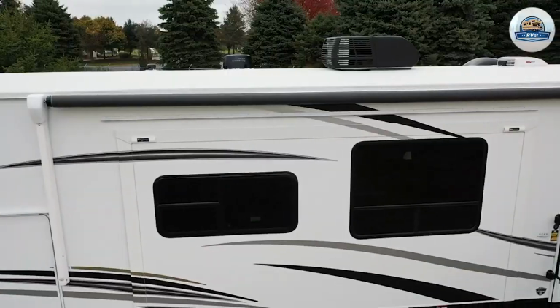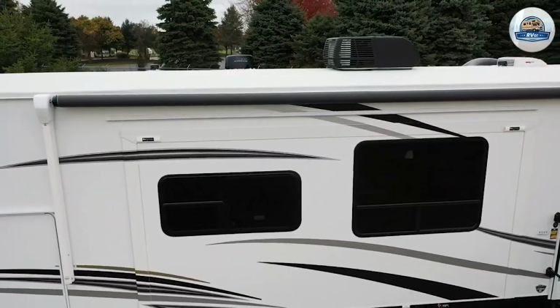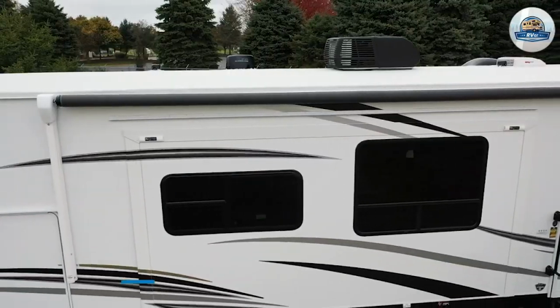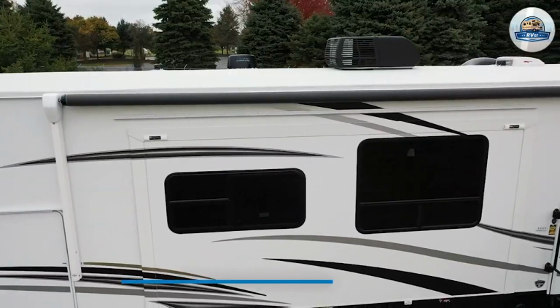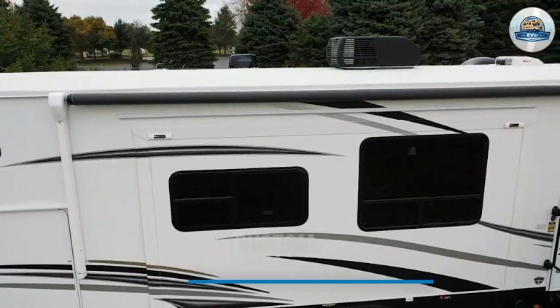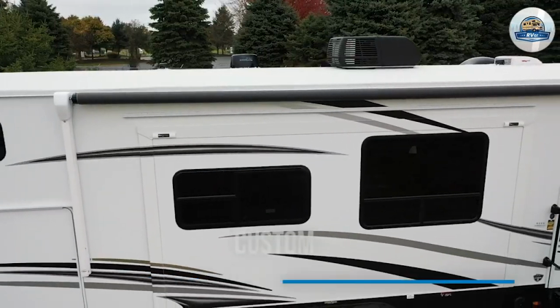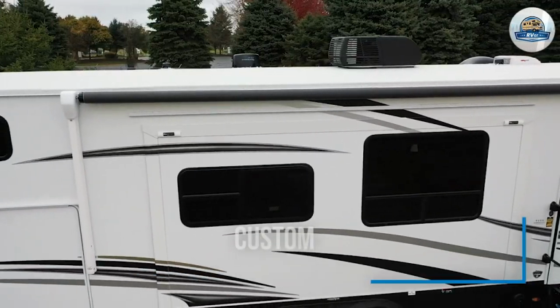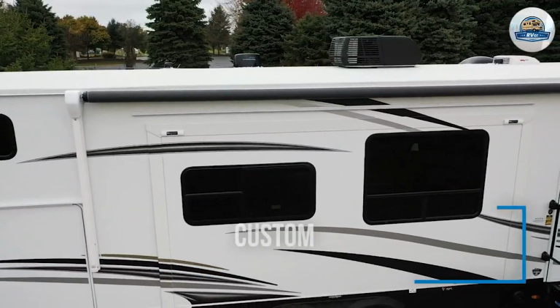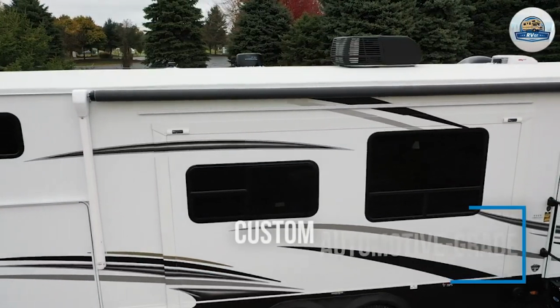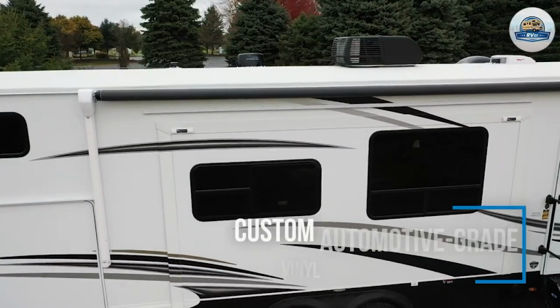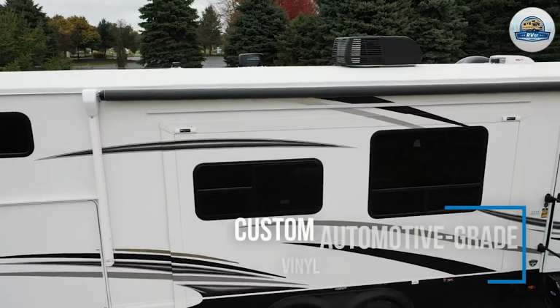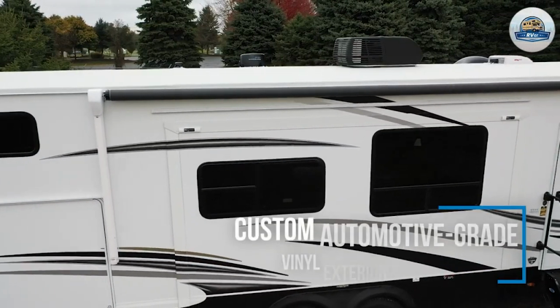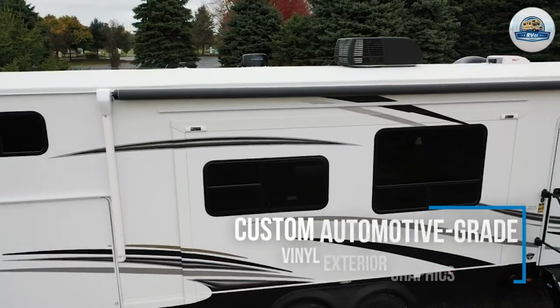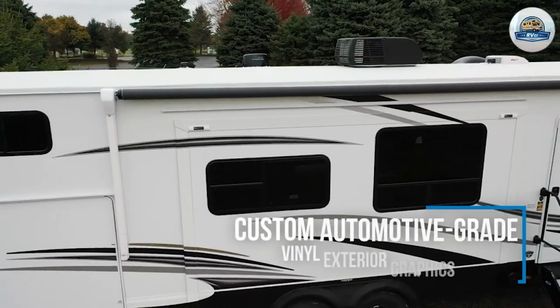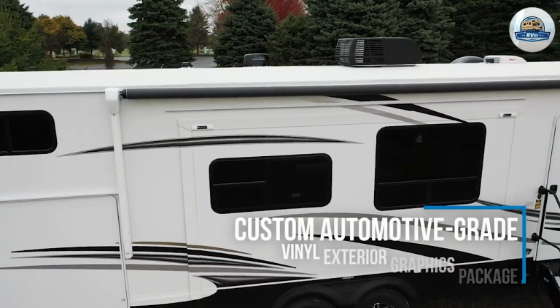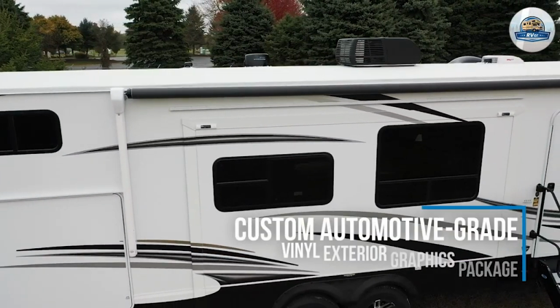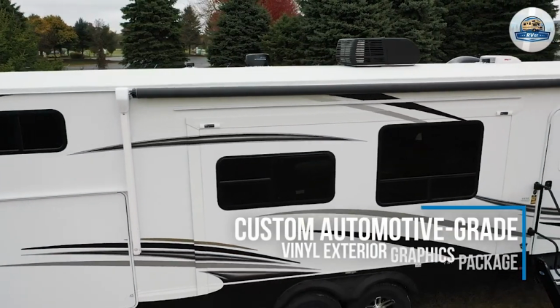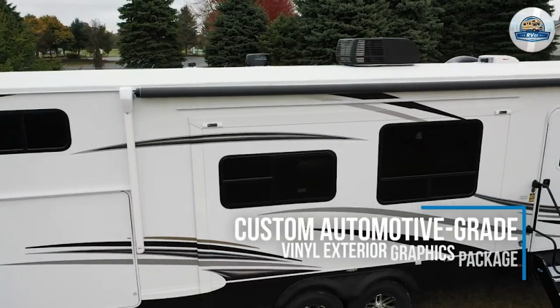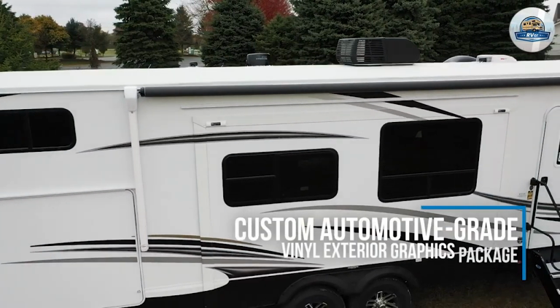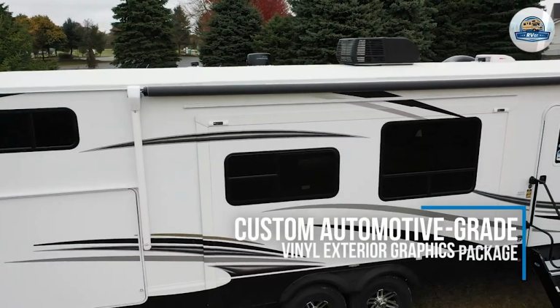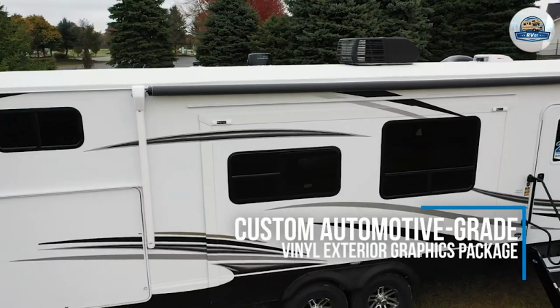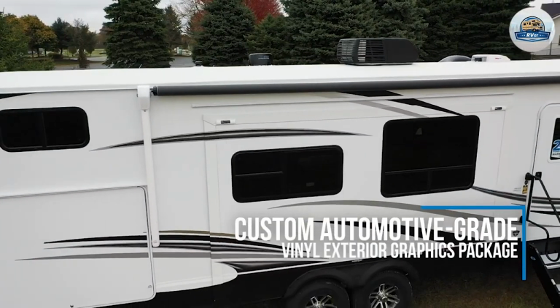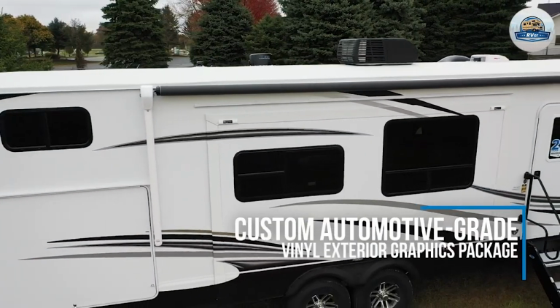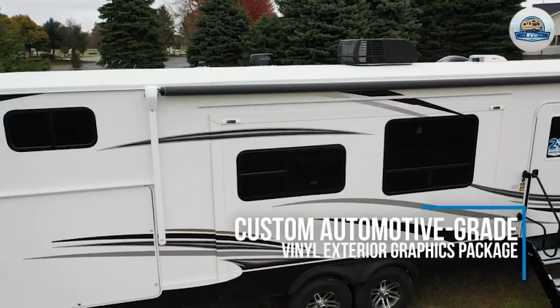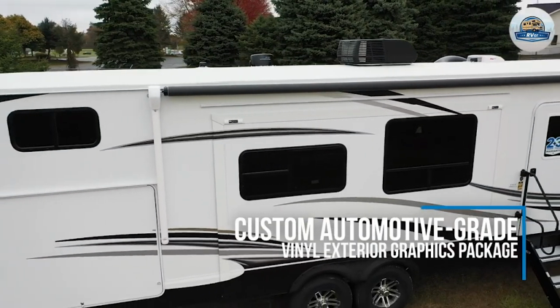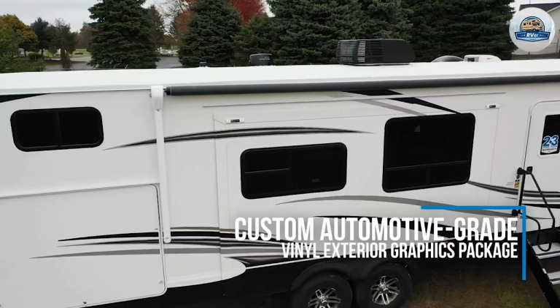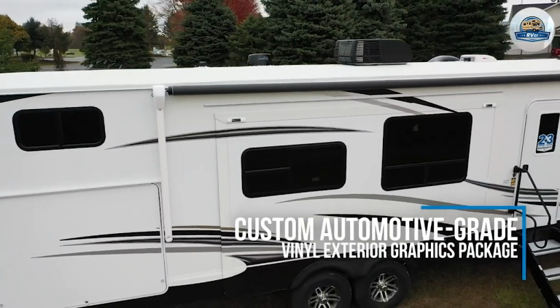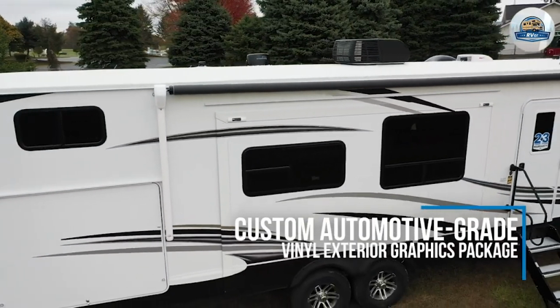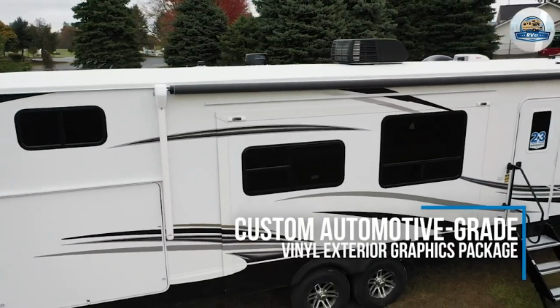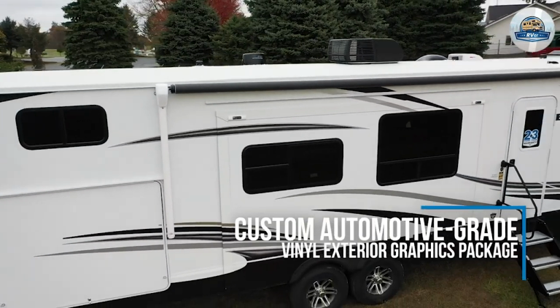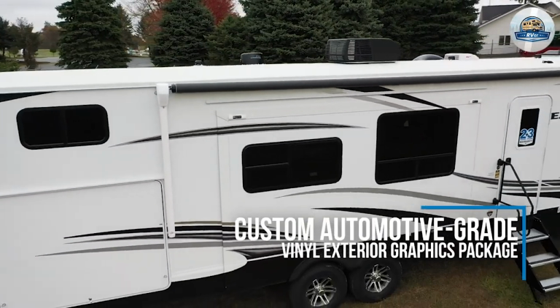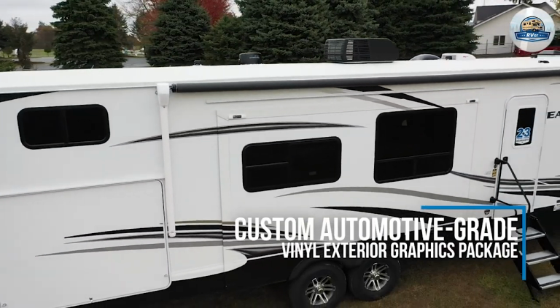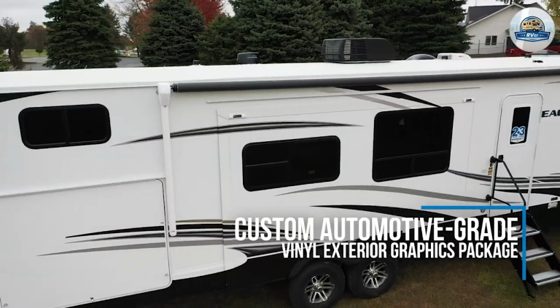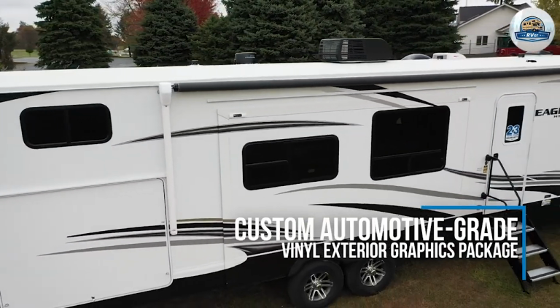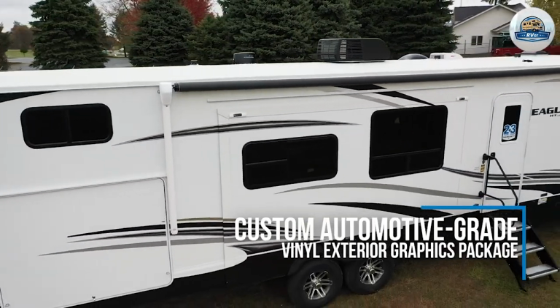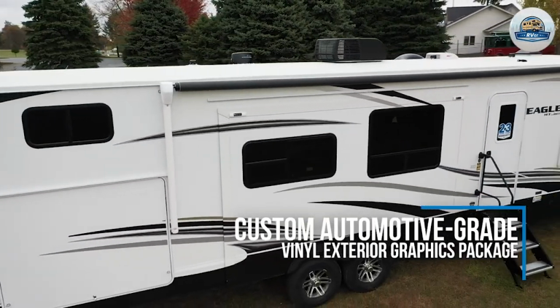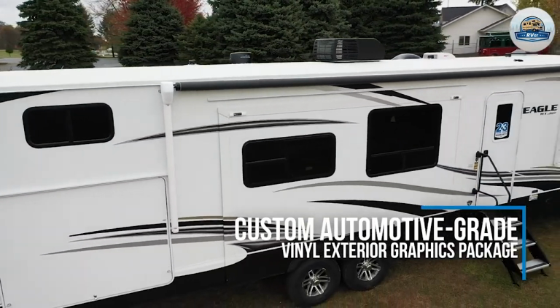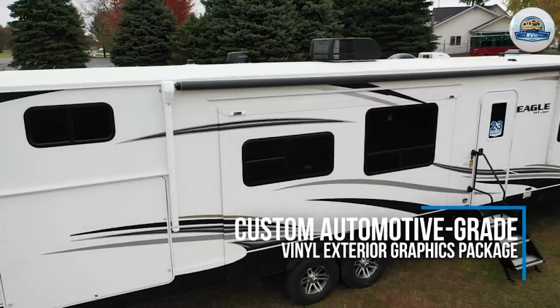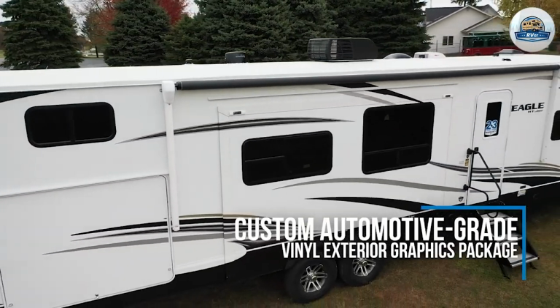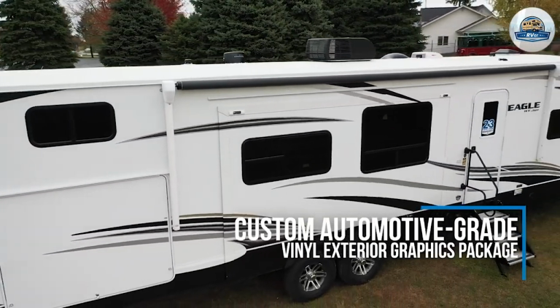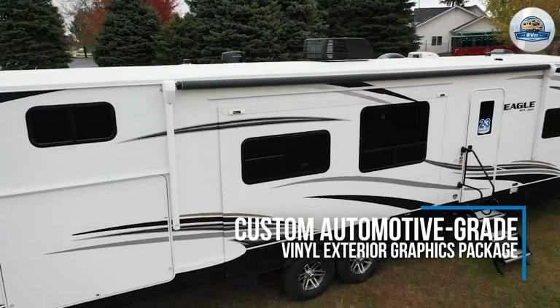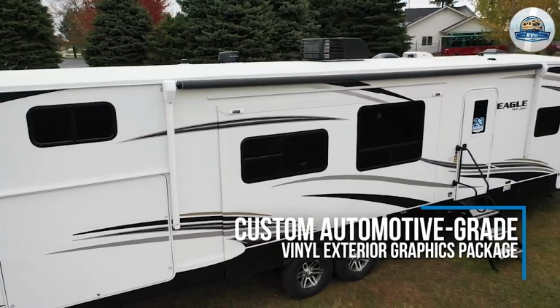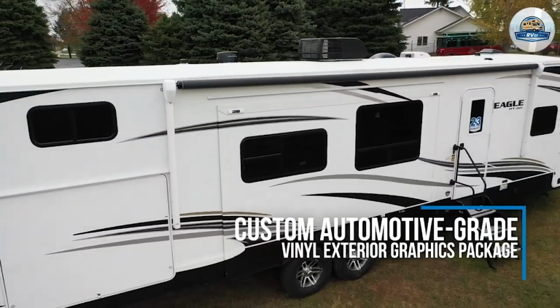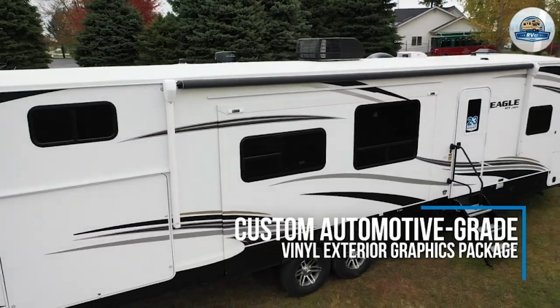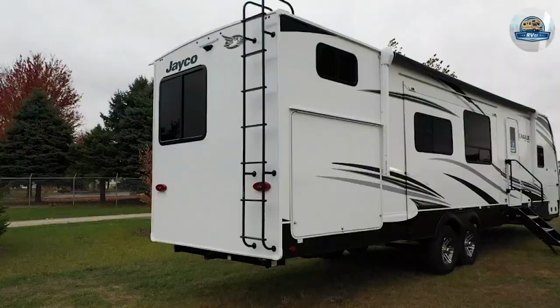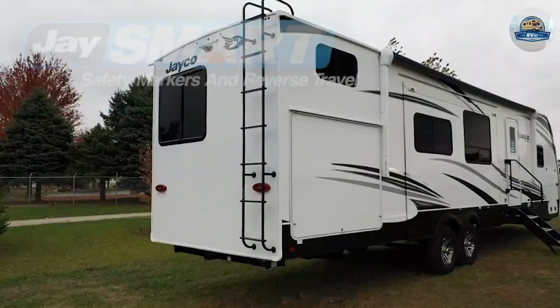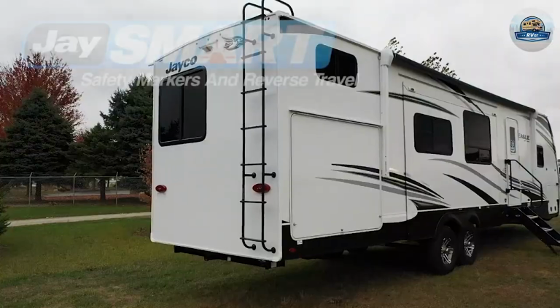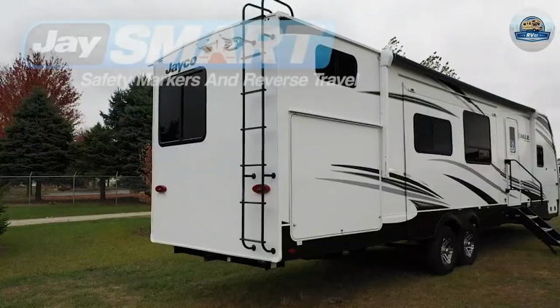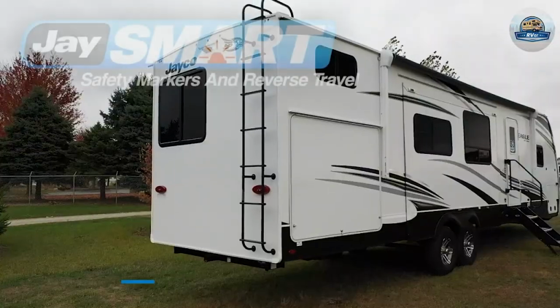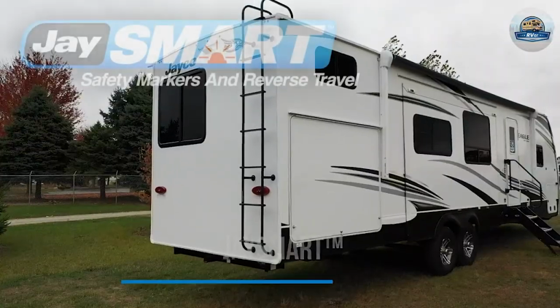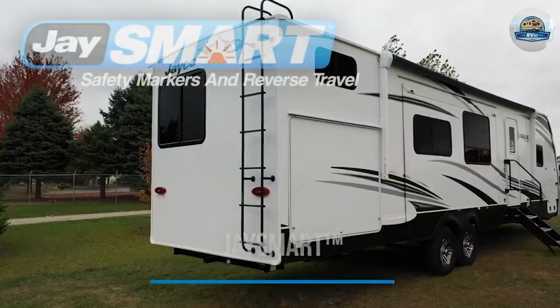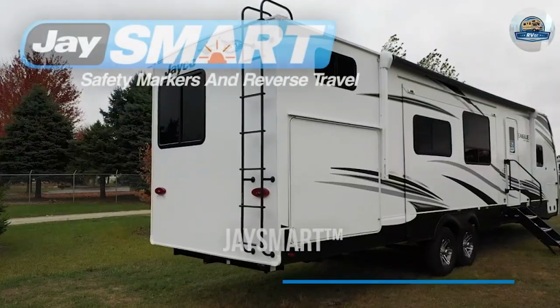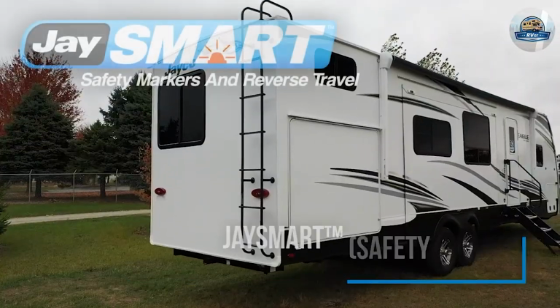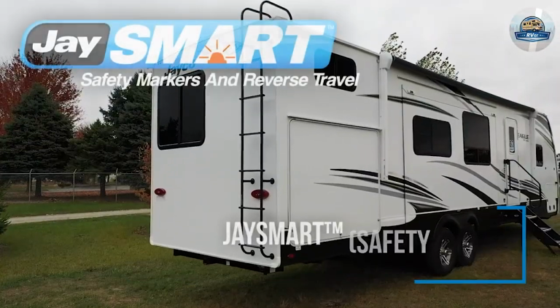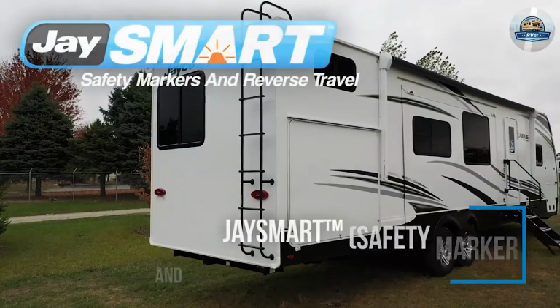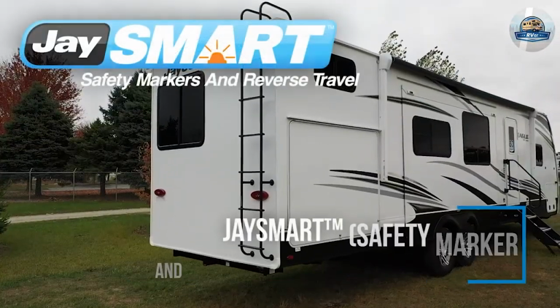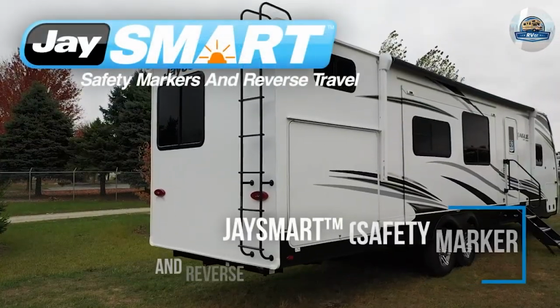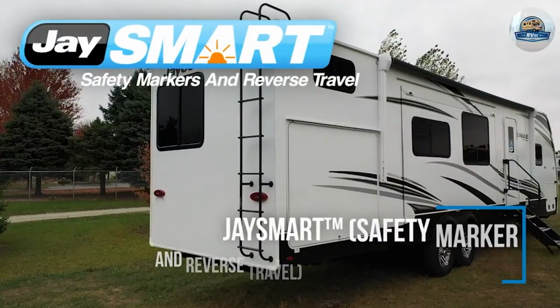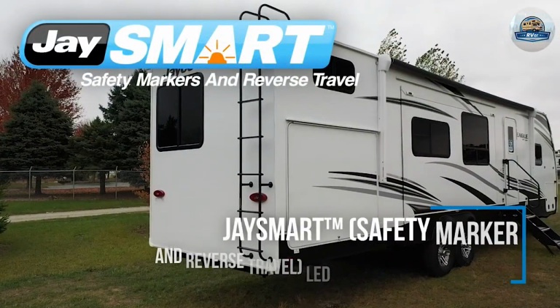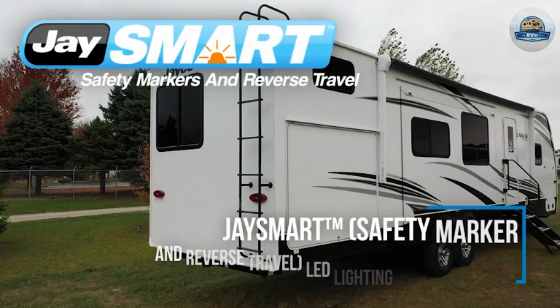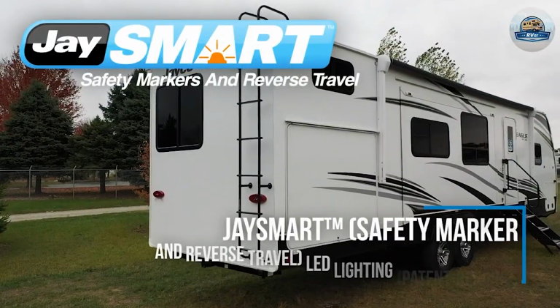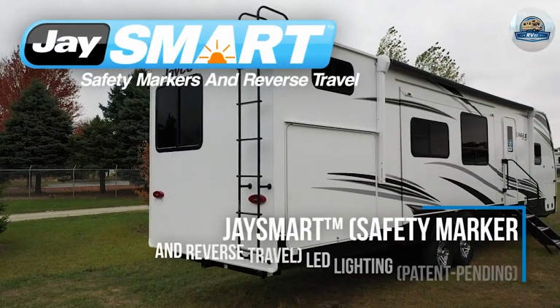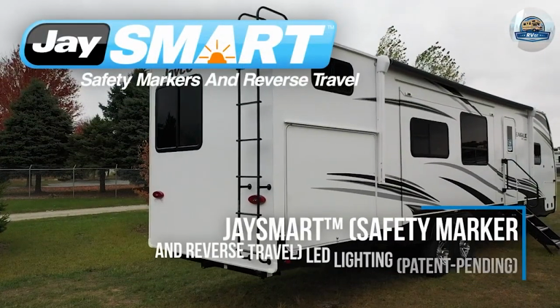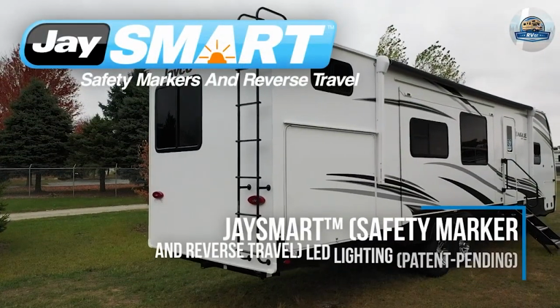On the subject of that front cap, this is the first Eagle that sports a front windshield, but it actually makes sense the way it's been implemented.